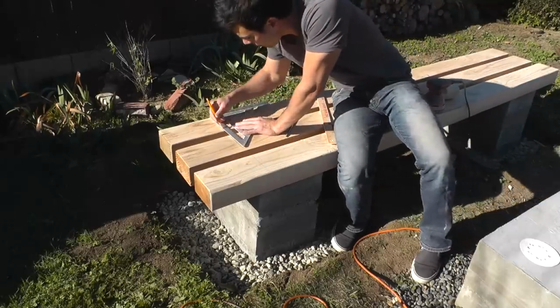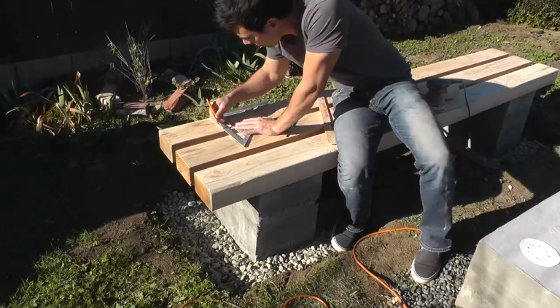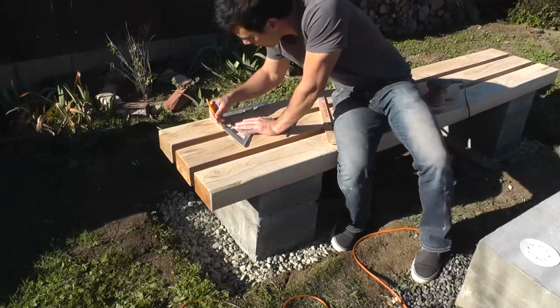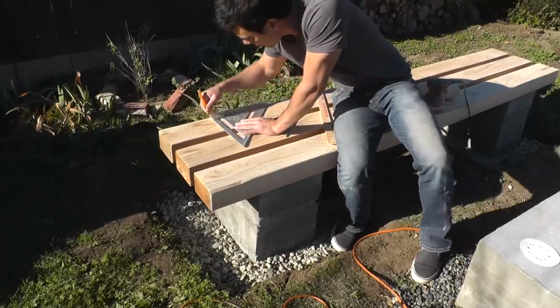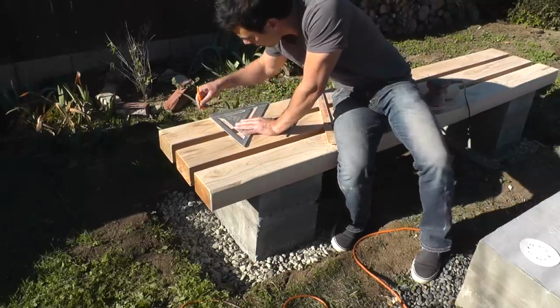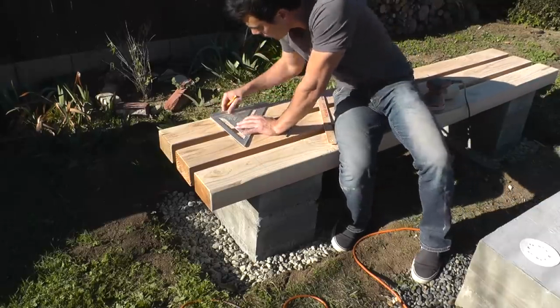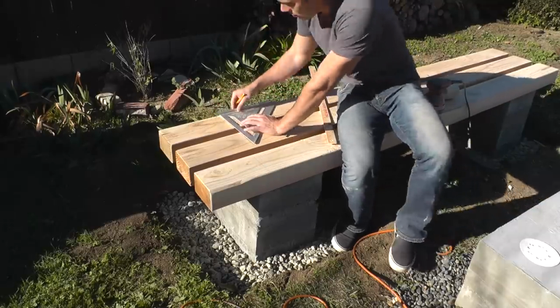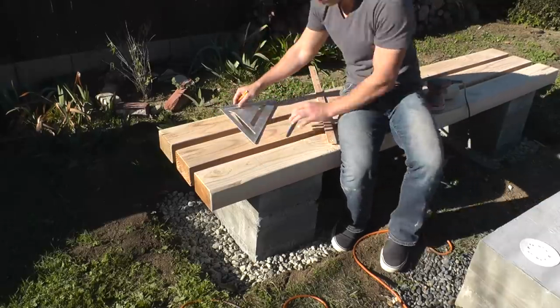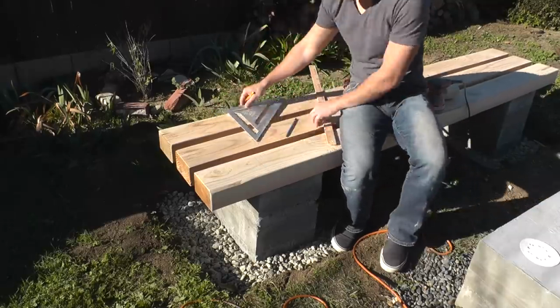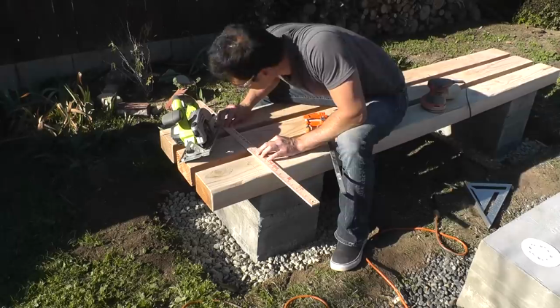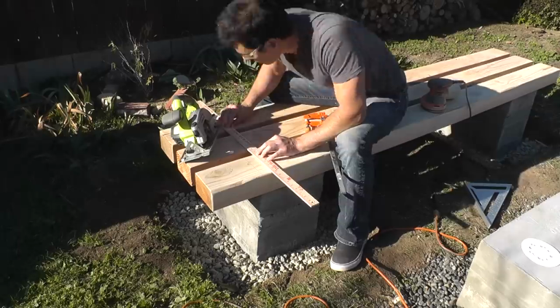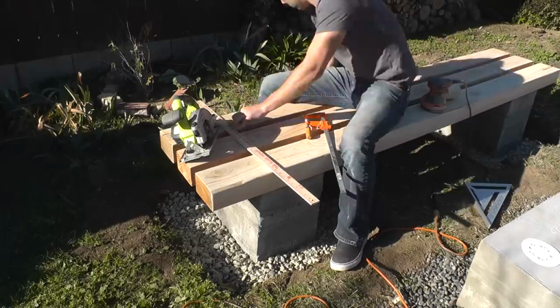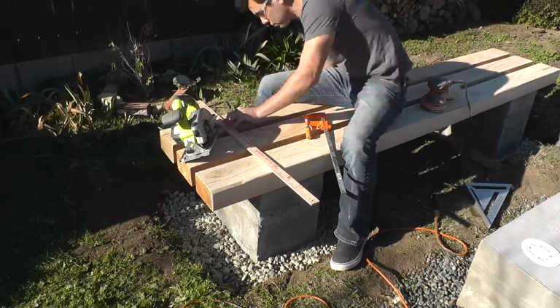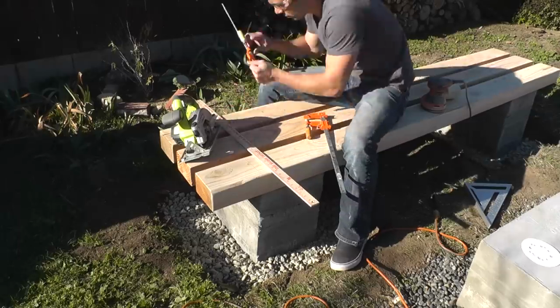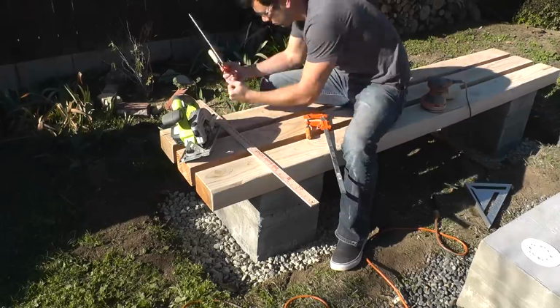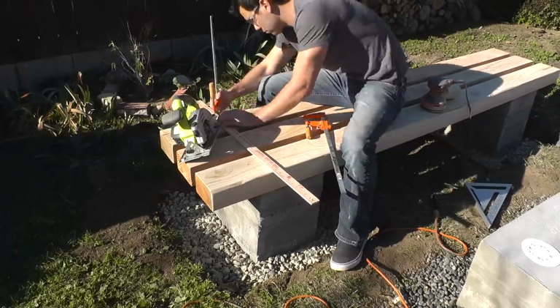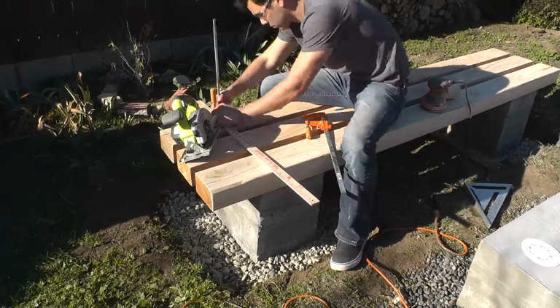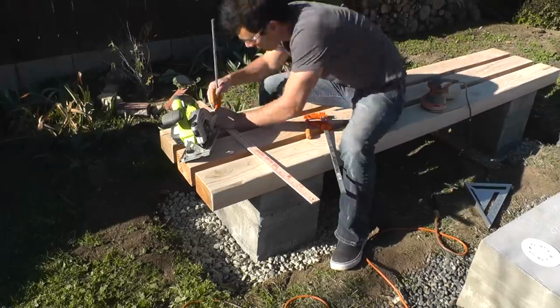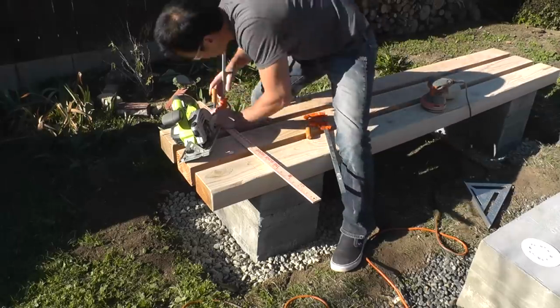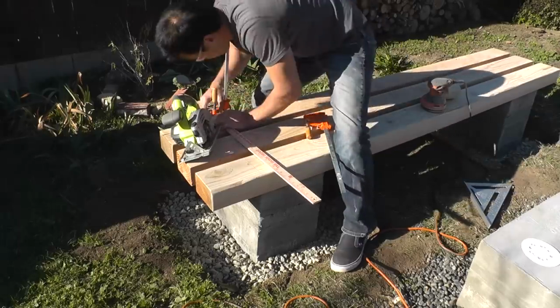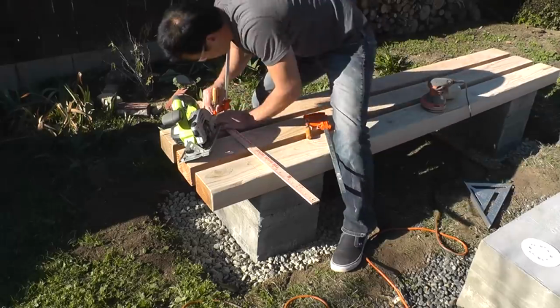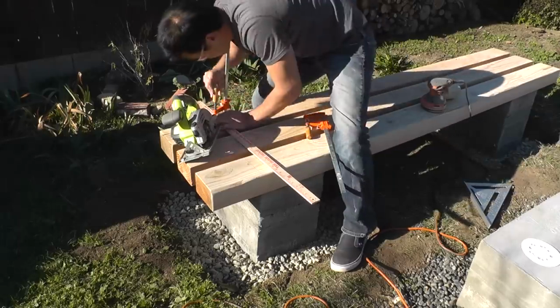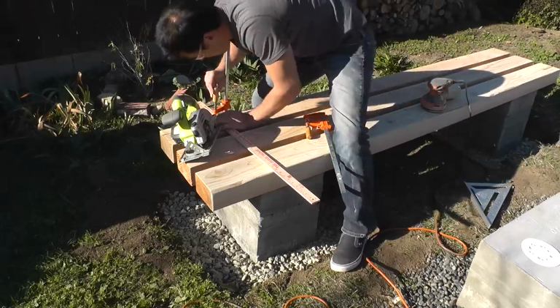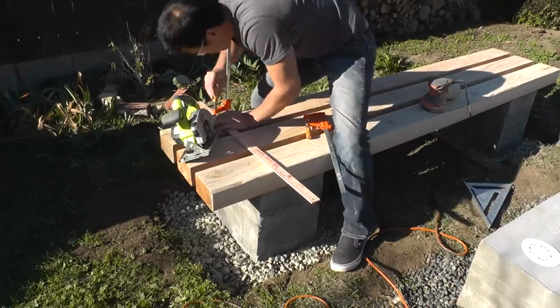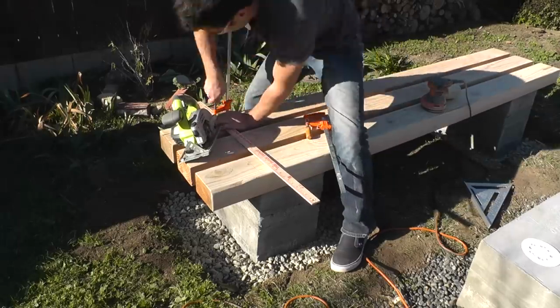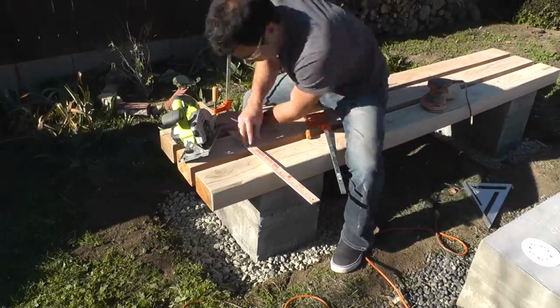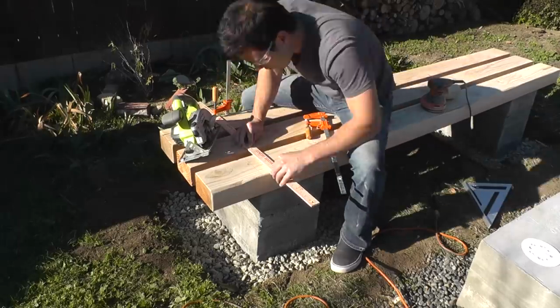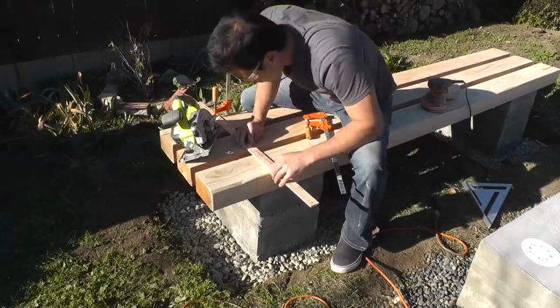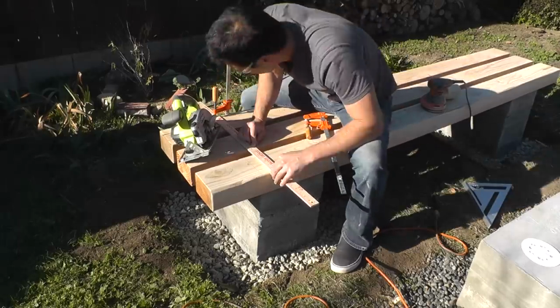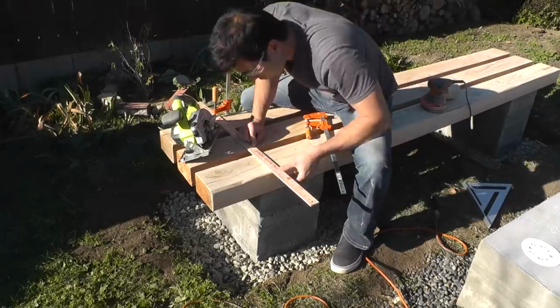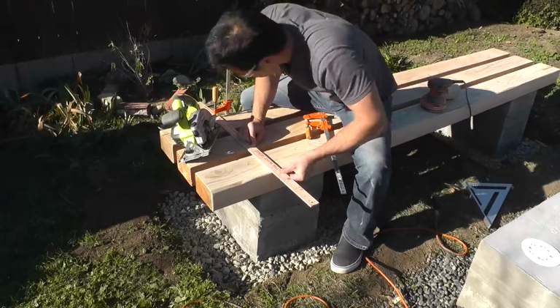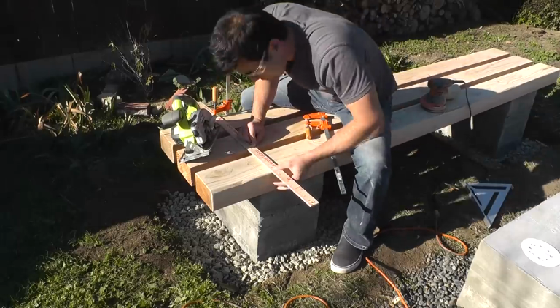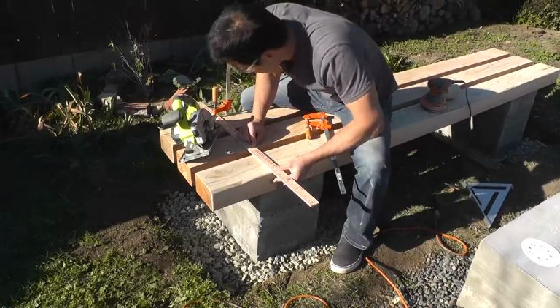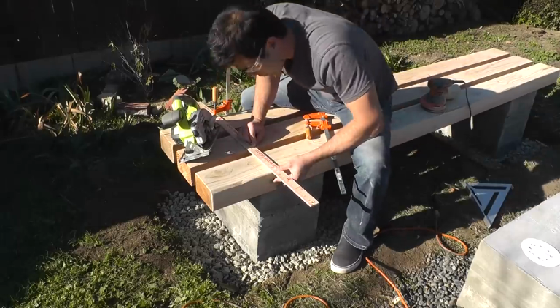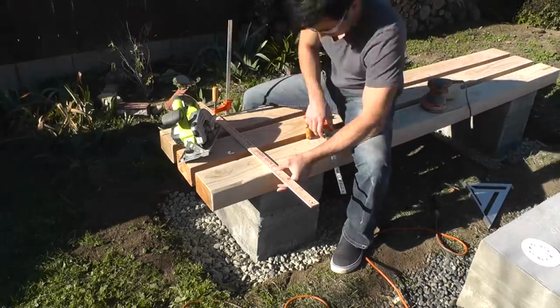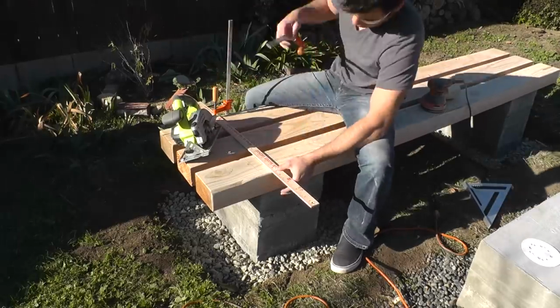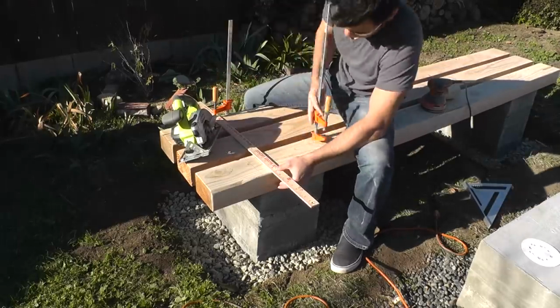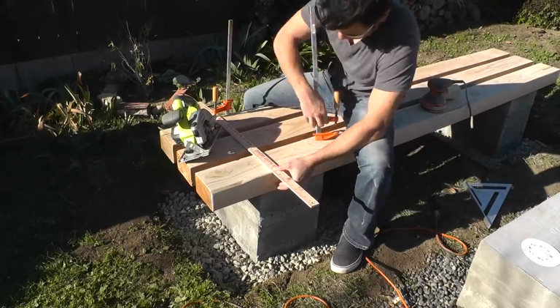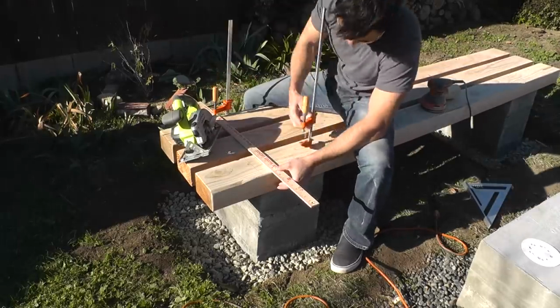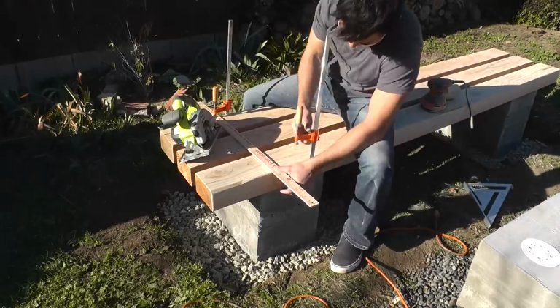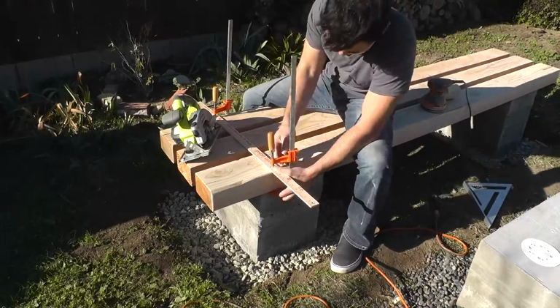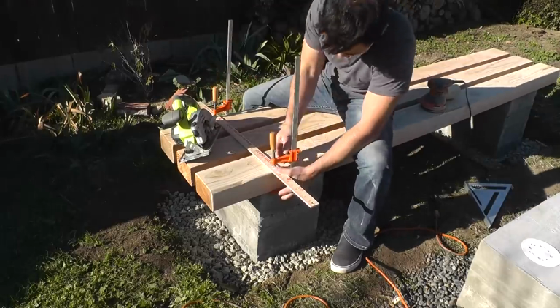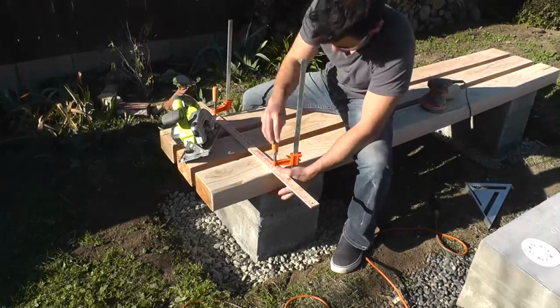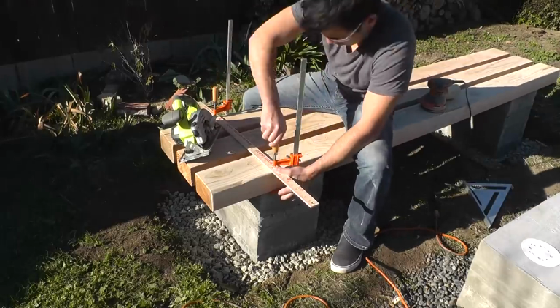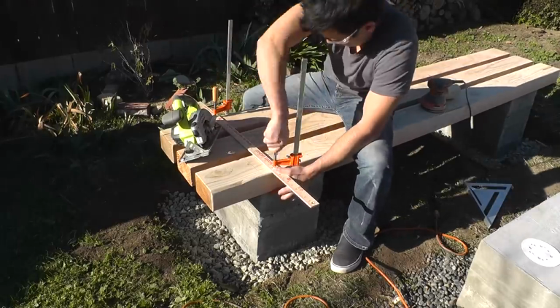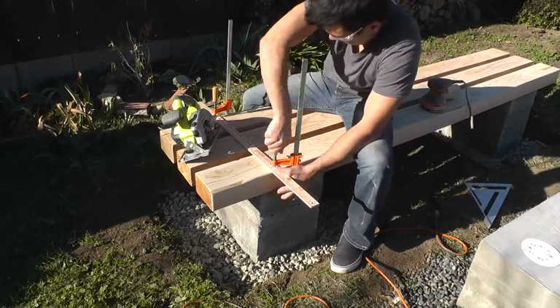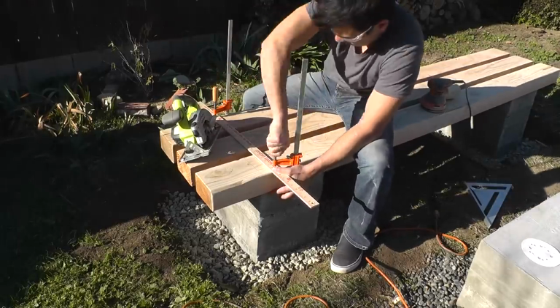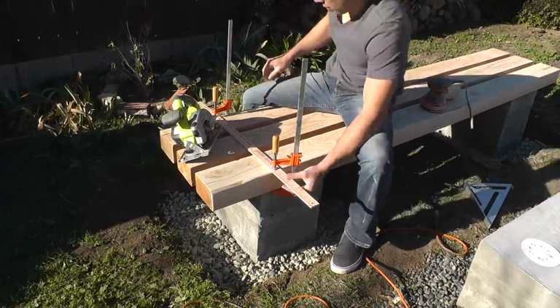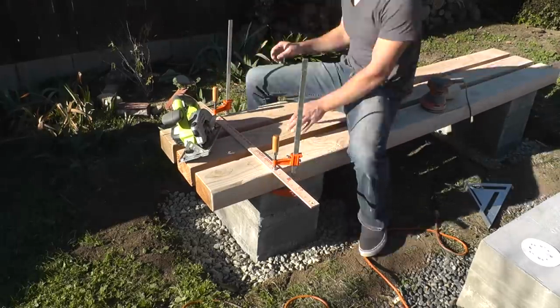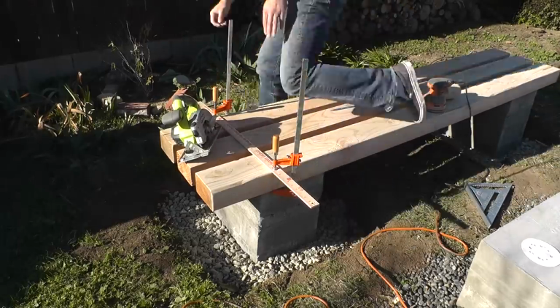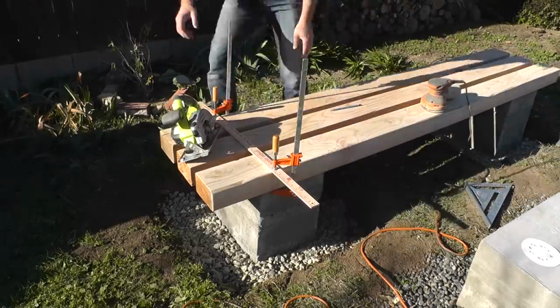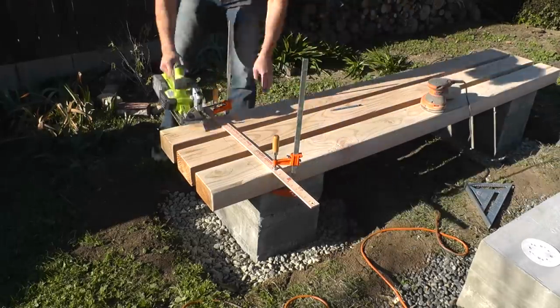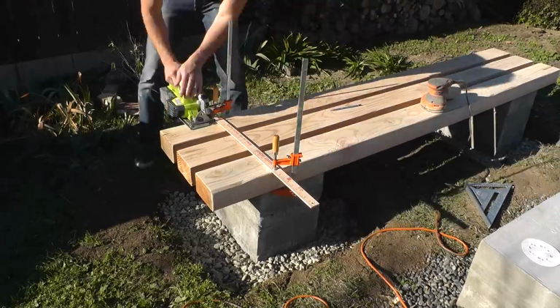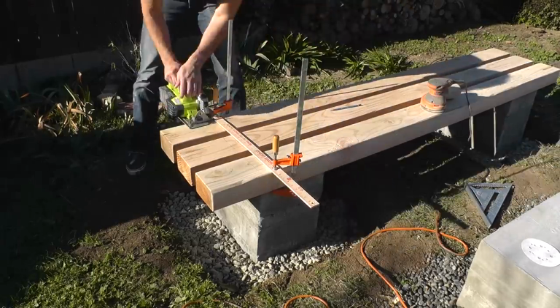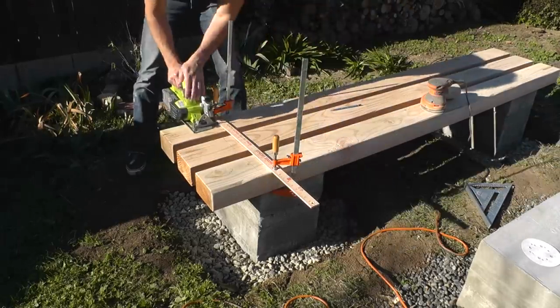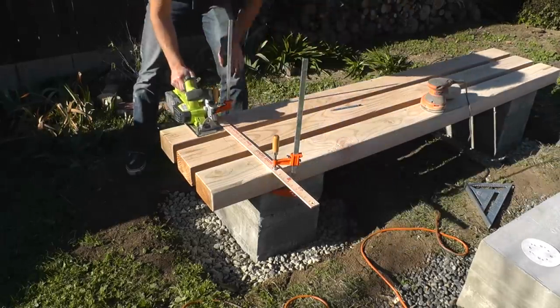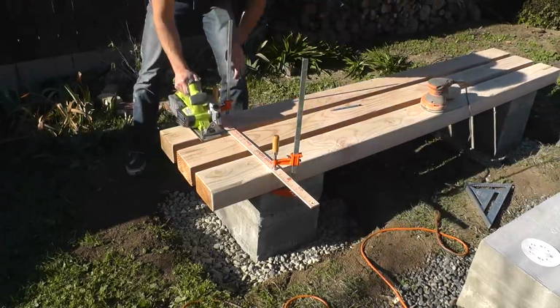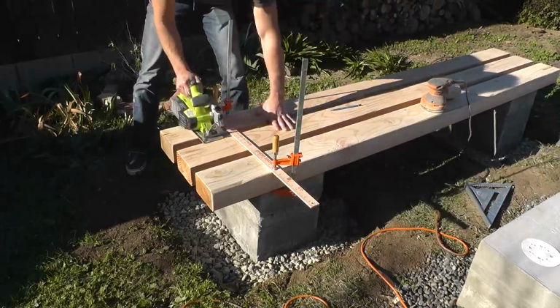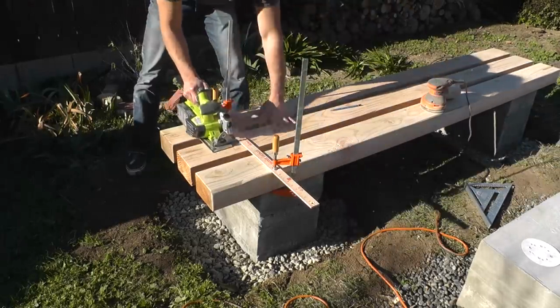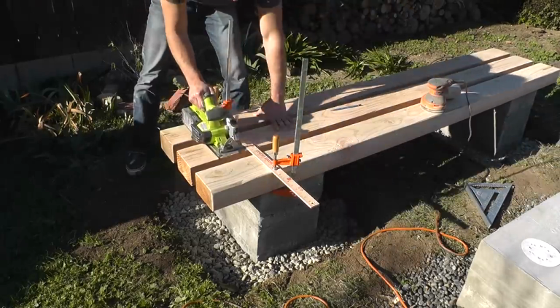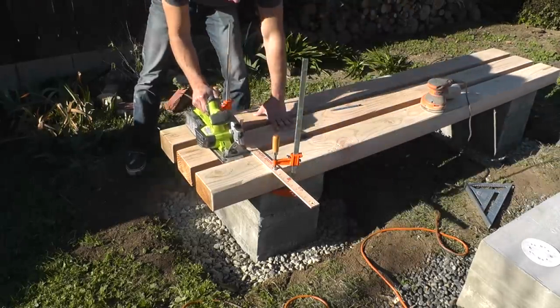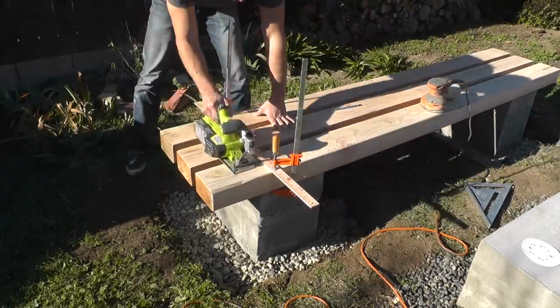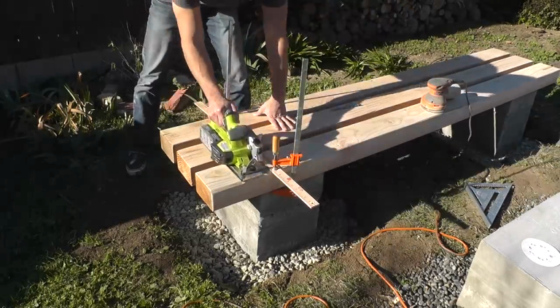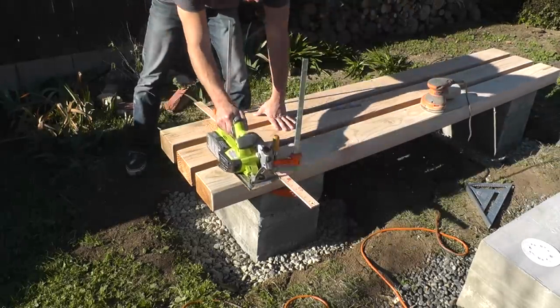To connect the 4x6s, I cut a notch with my circular saw and then recessed in a piece of a 2x2.